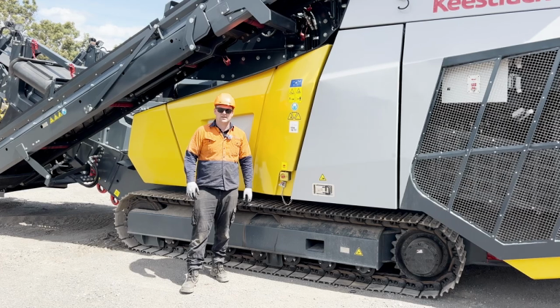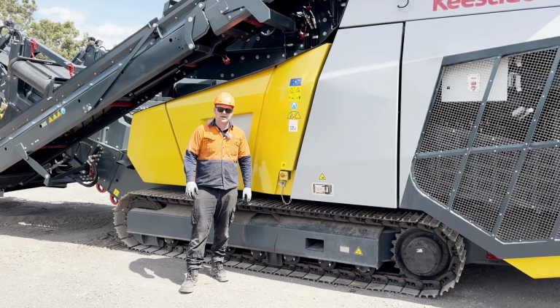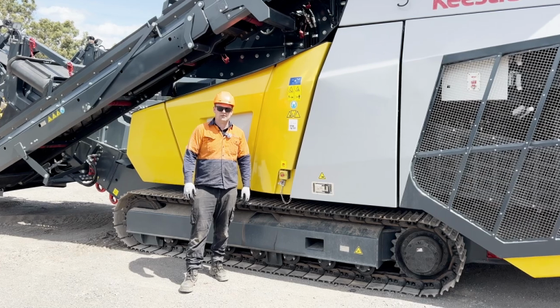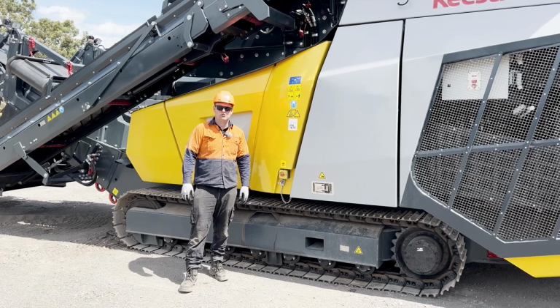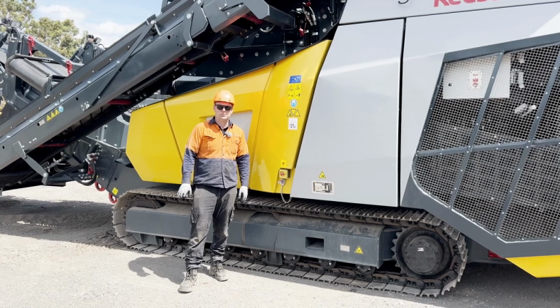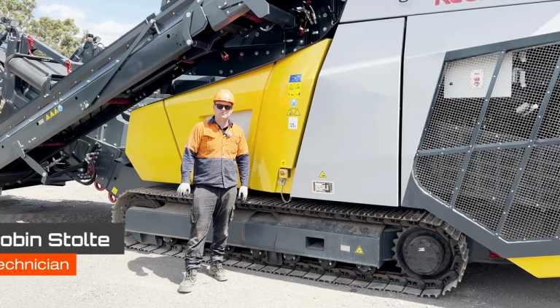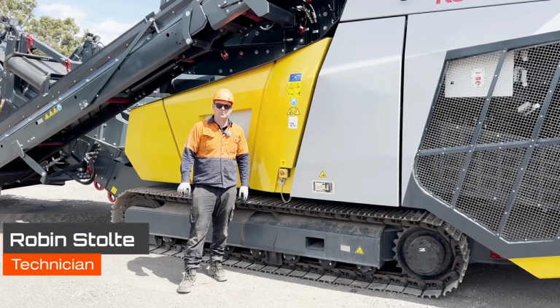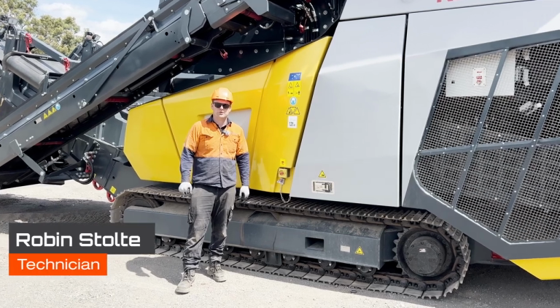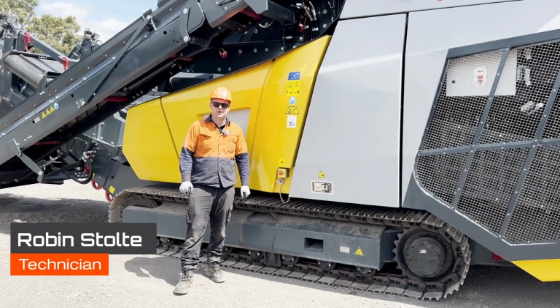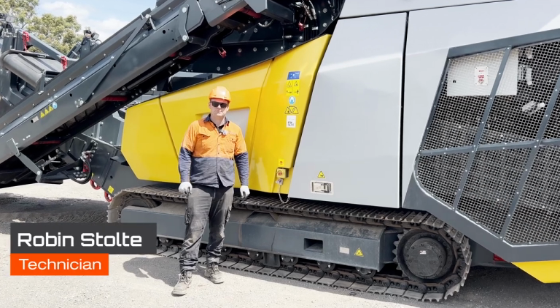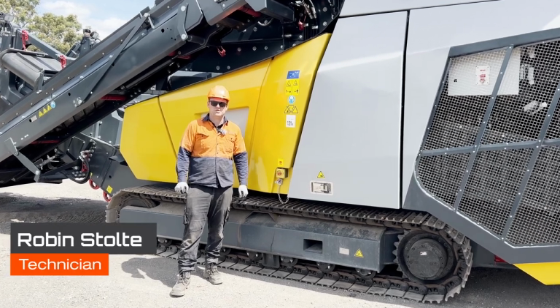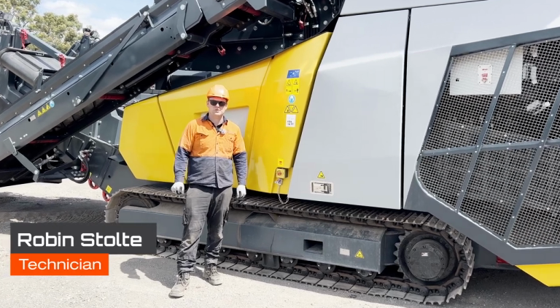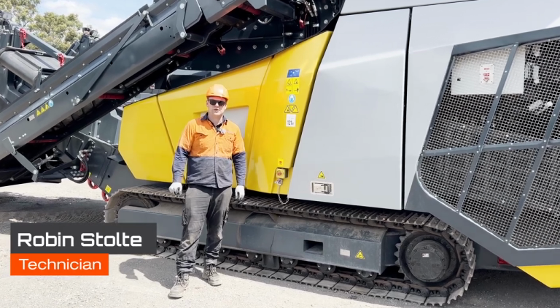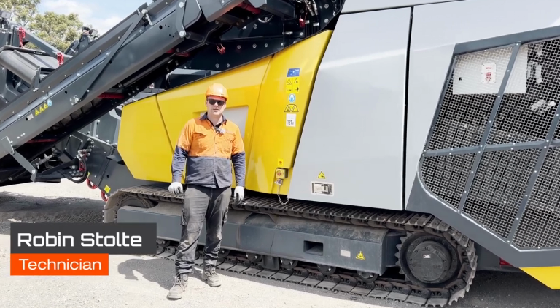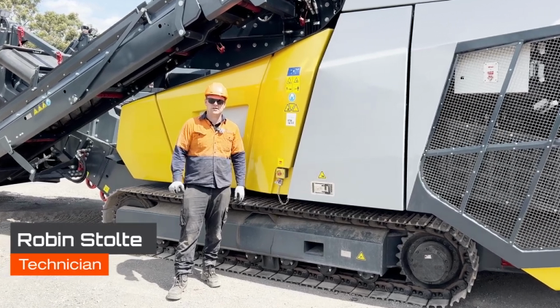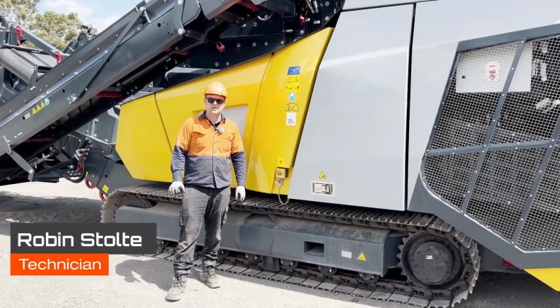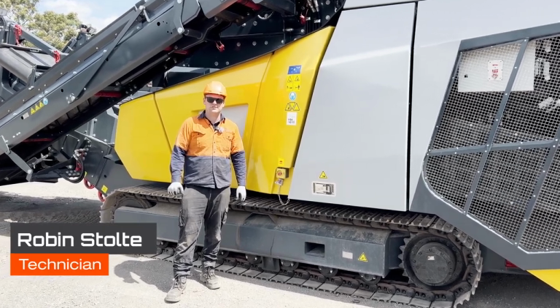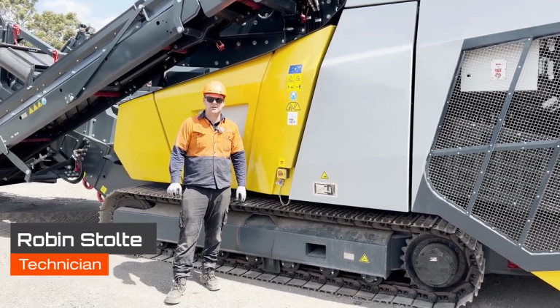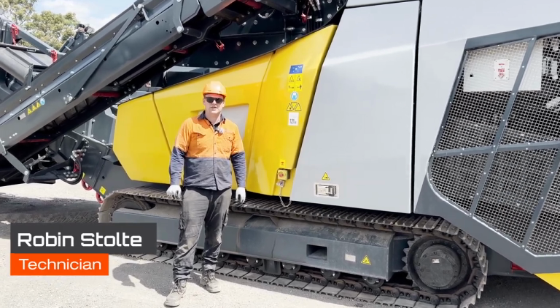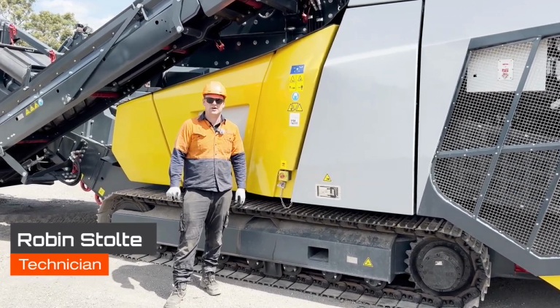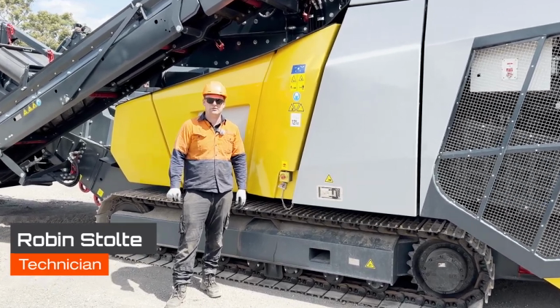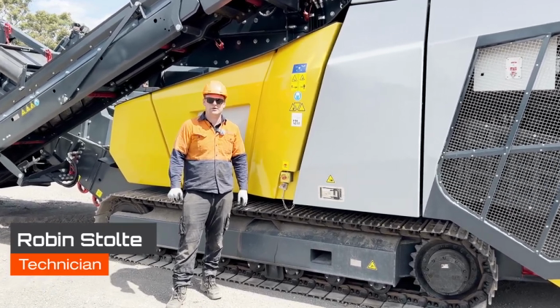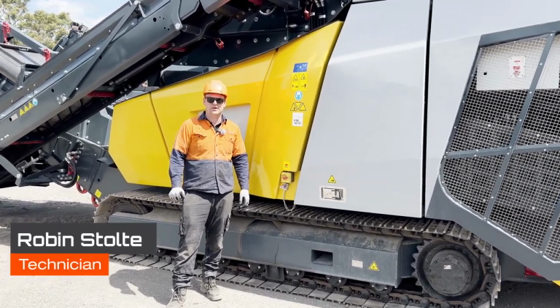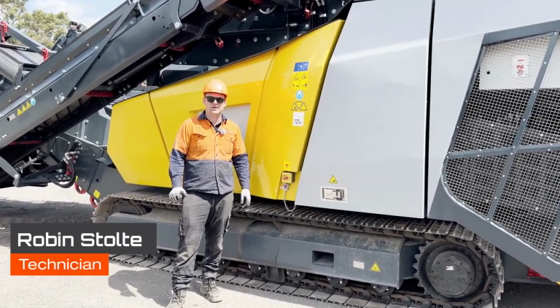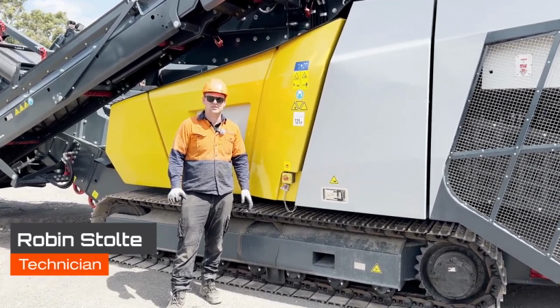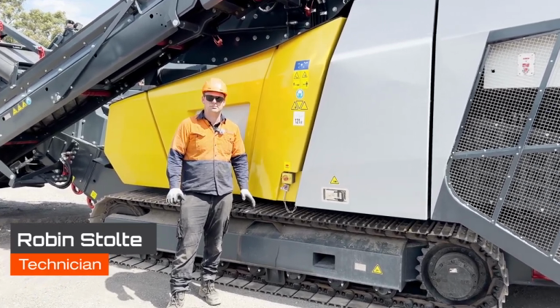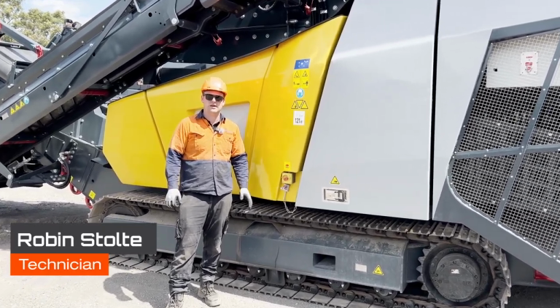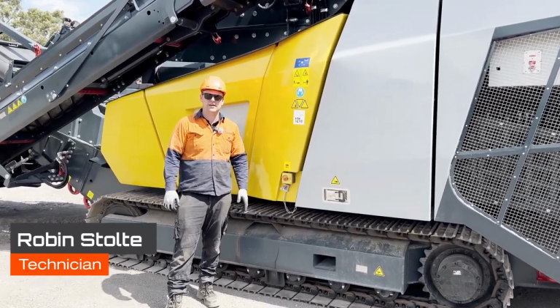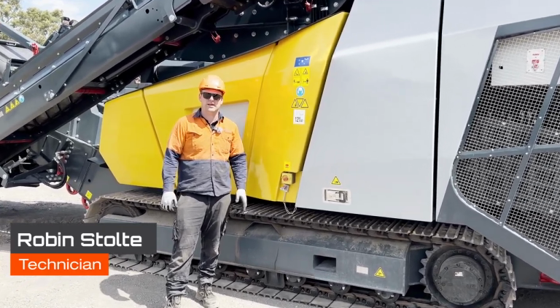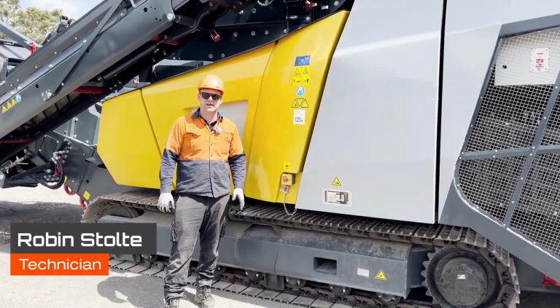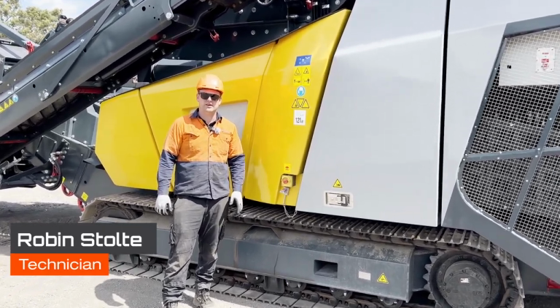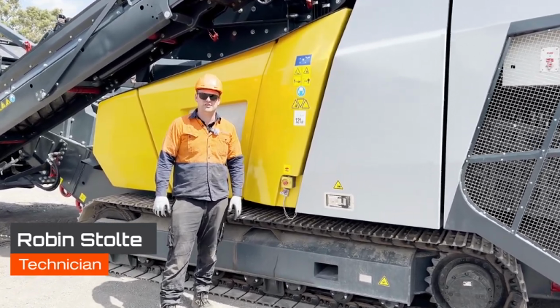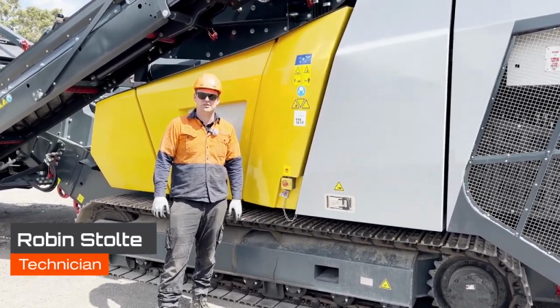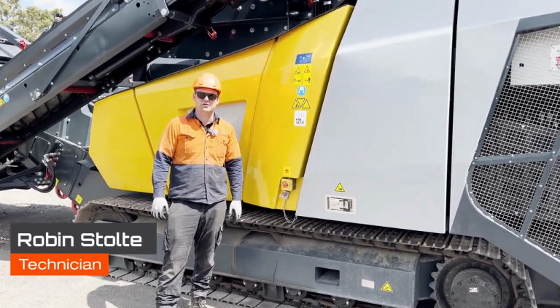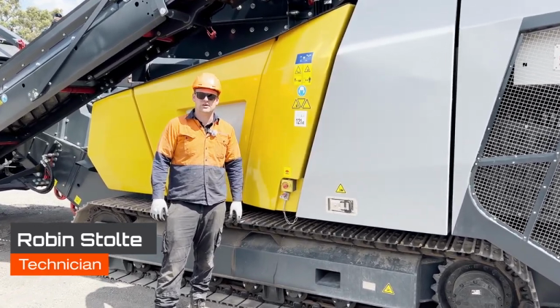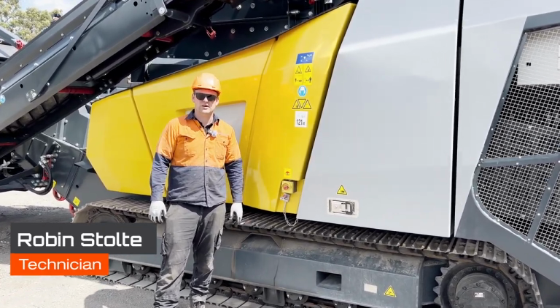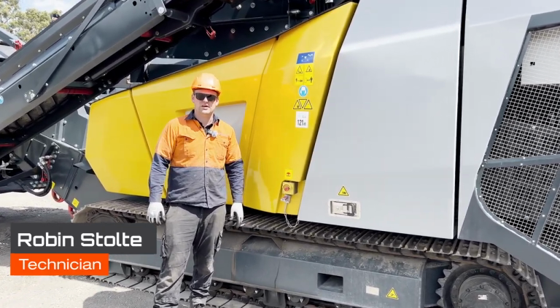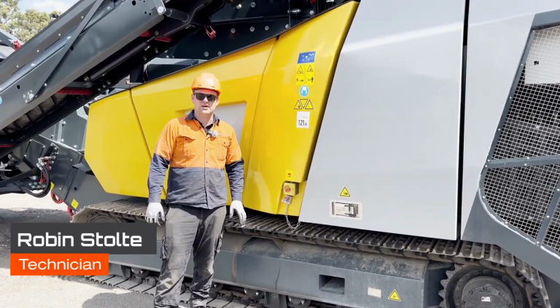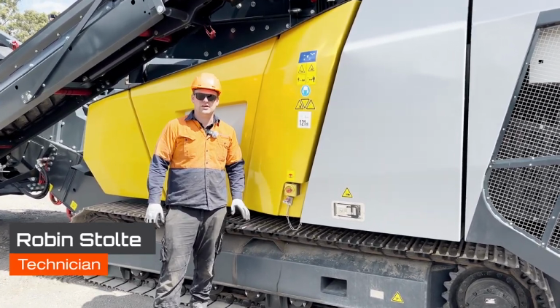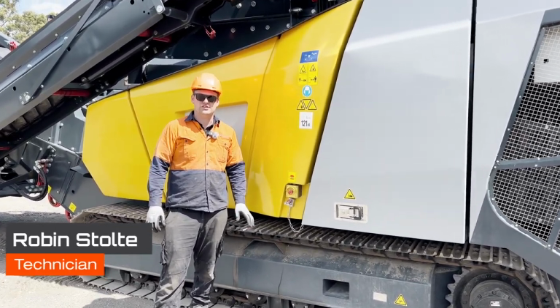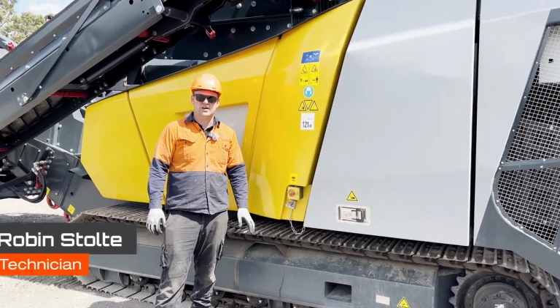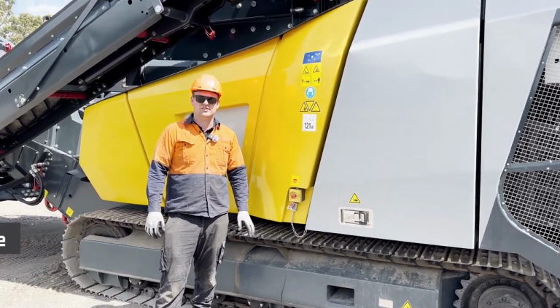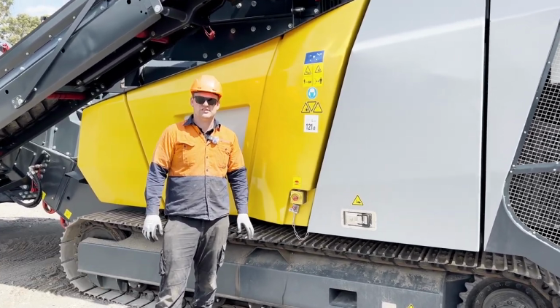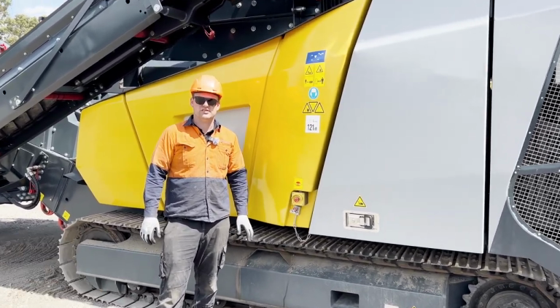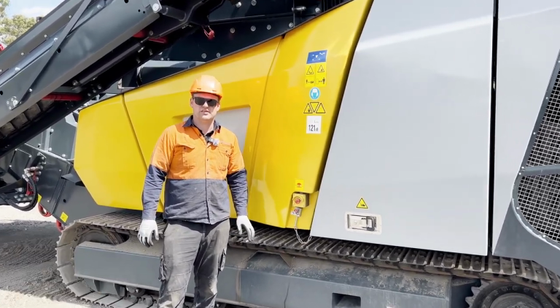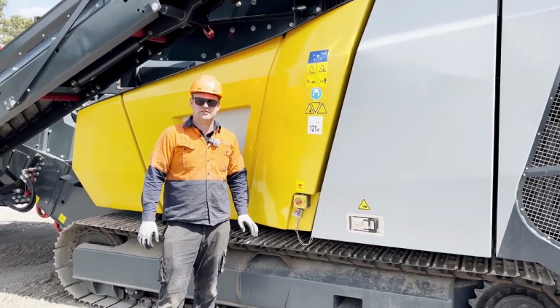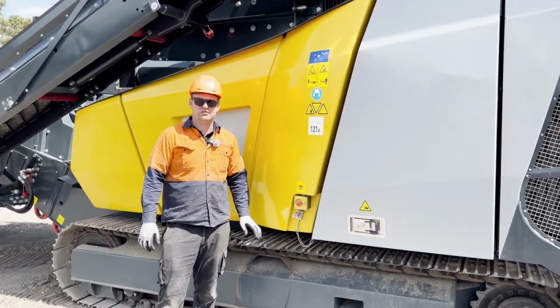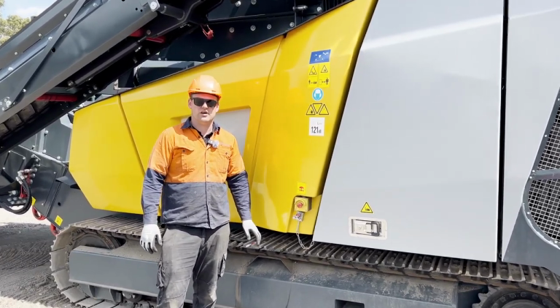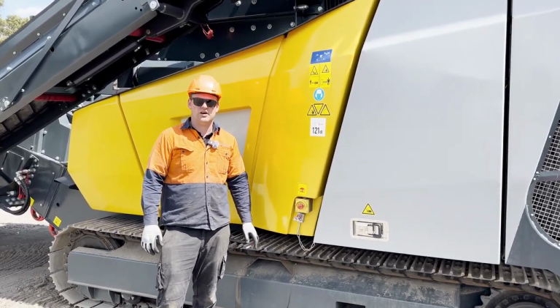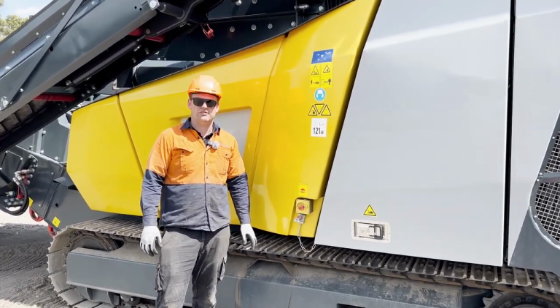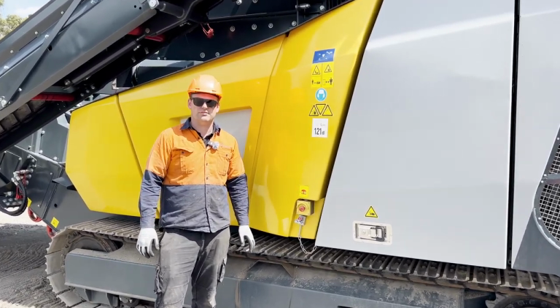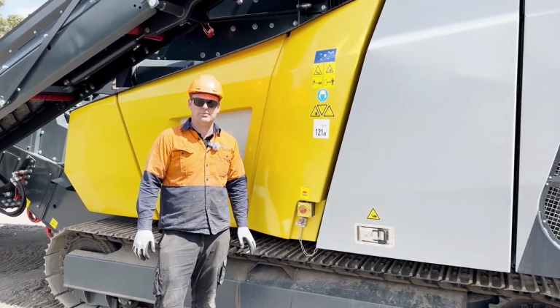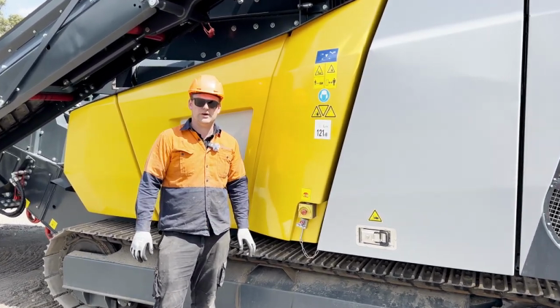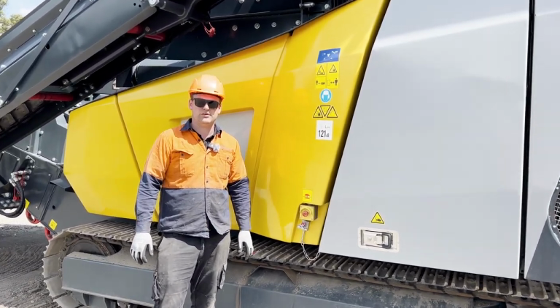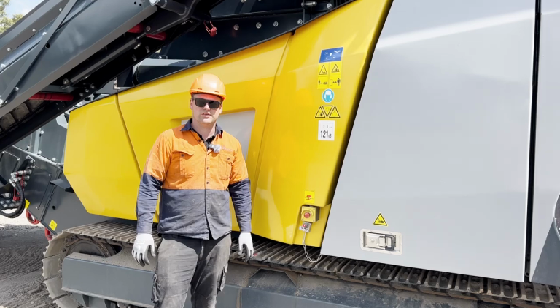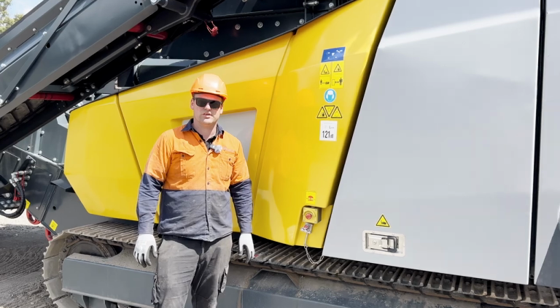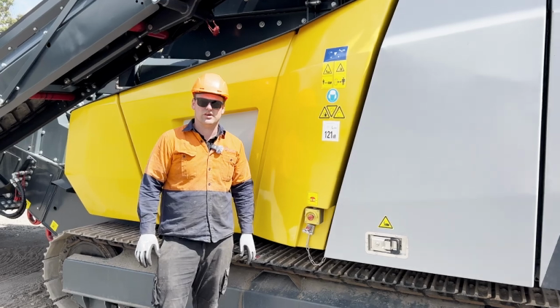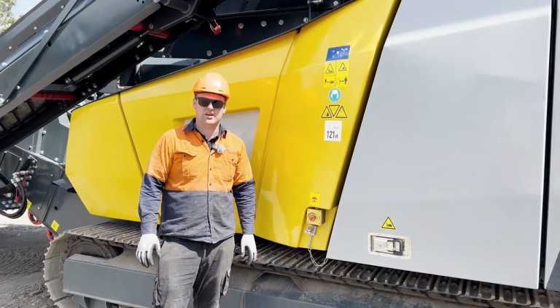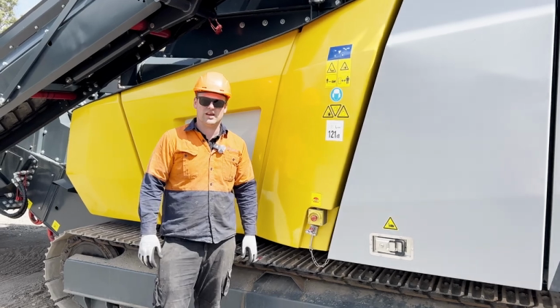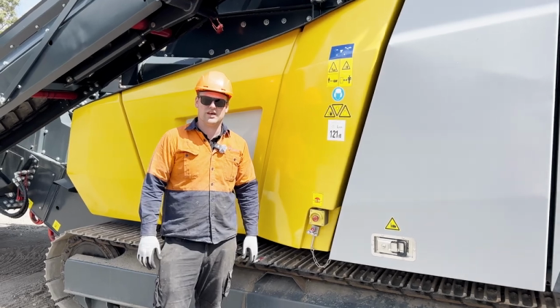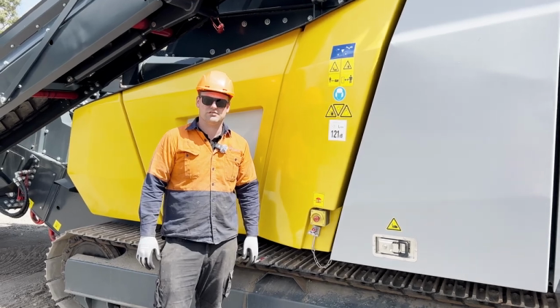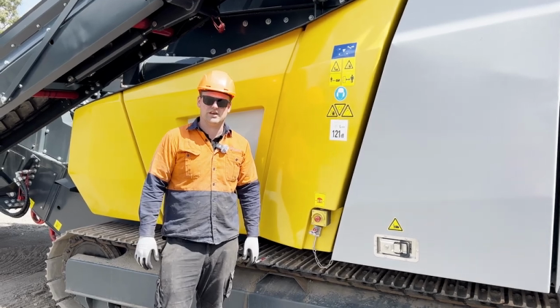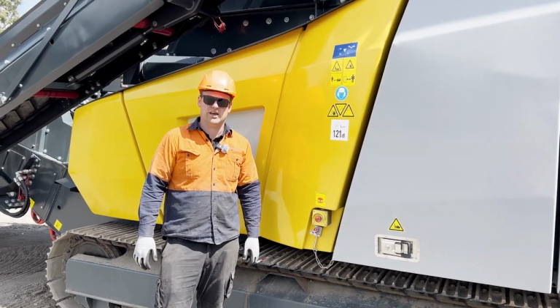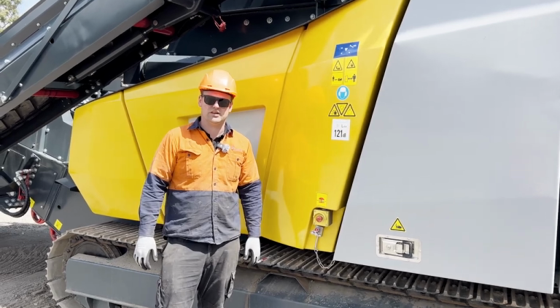G'day, I'm Robin from Equip2 and in this video we're going to explain how to adjust the drive belt on an R3-8.